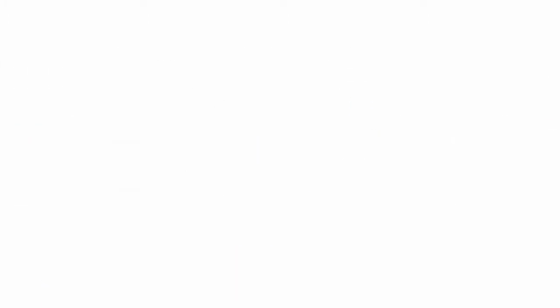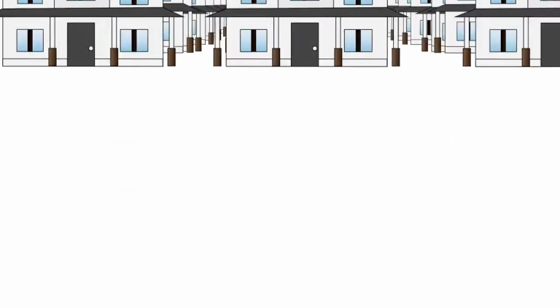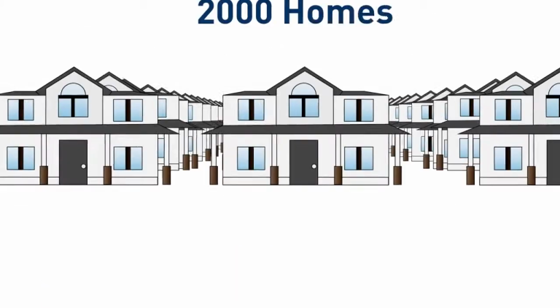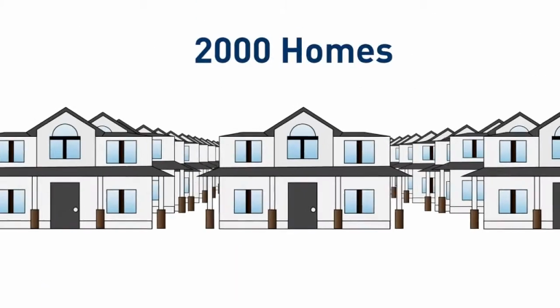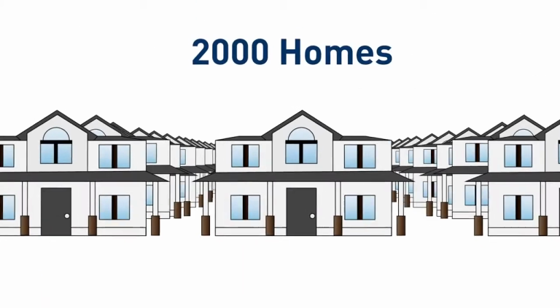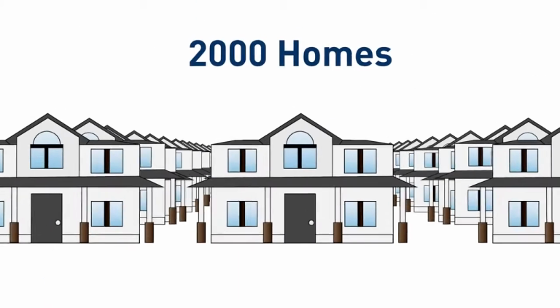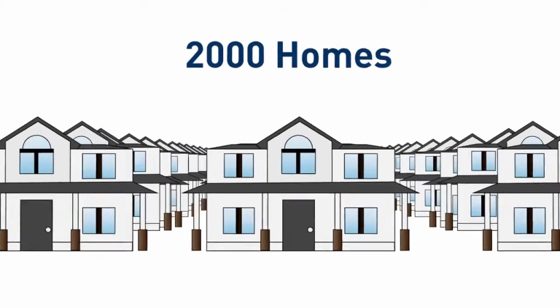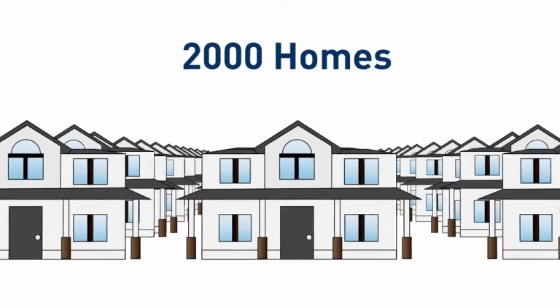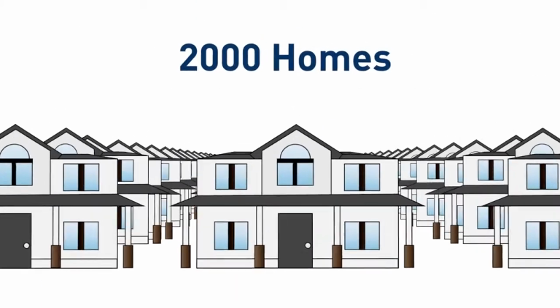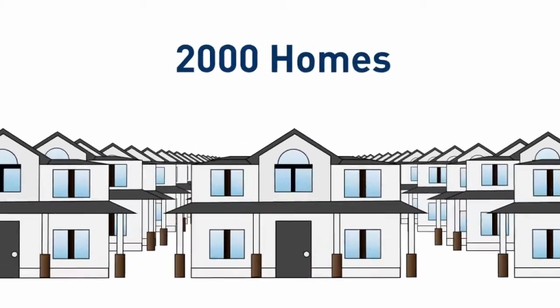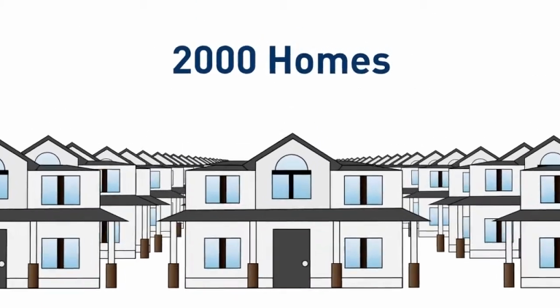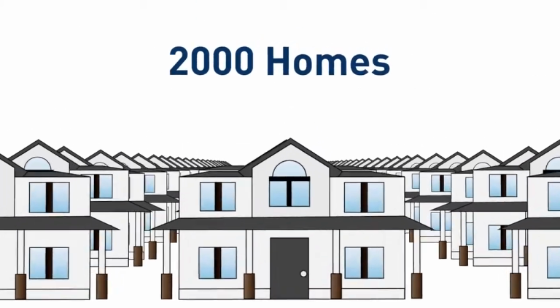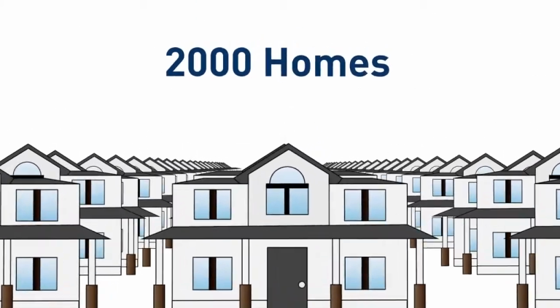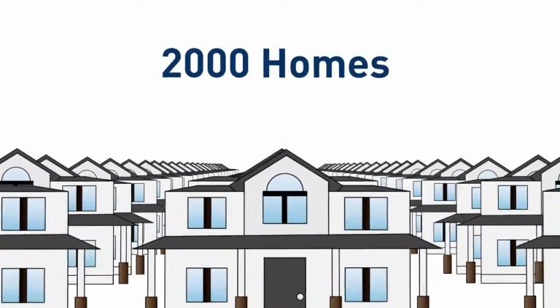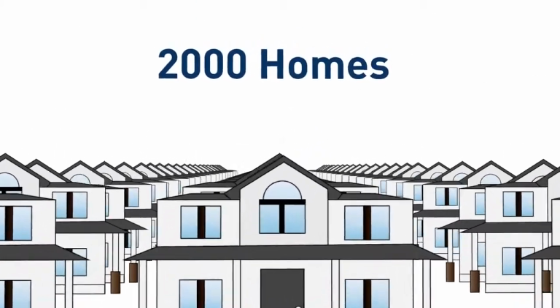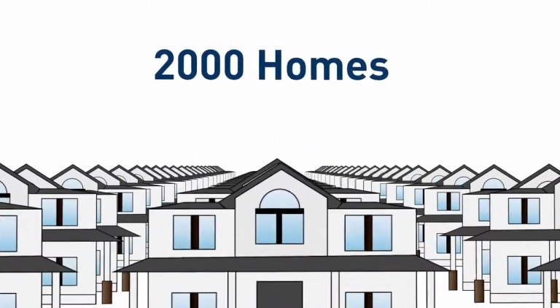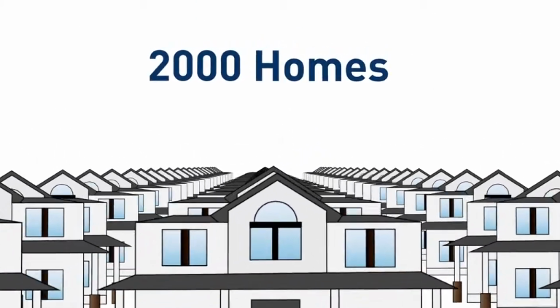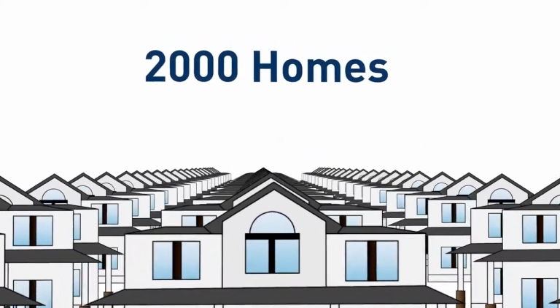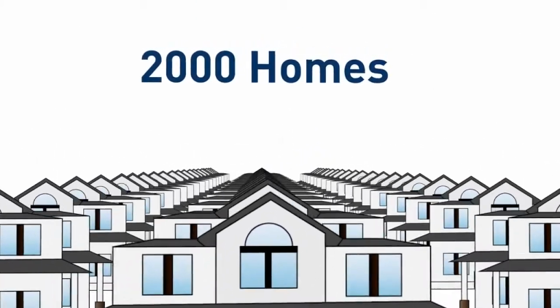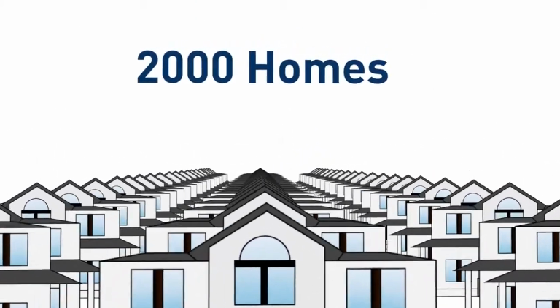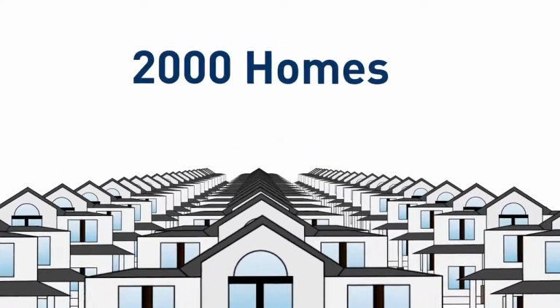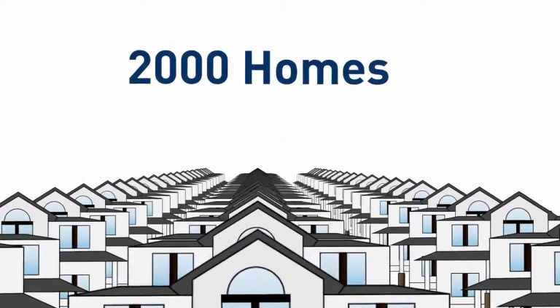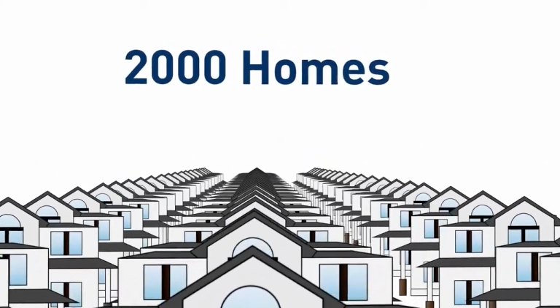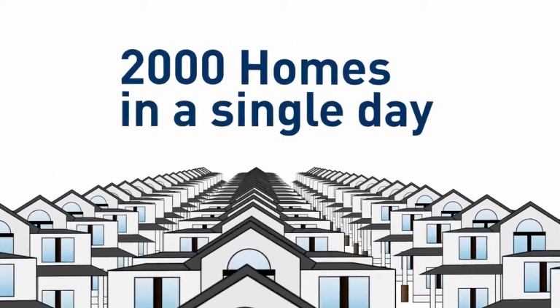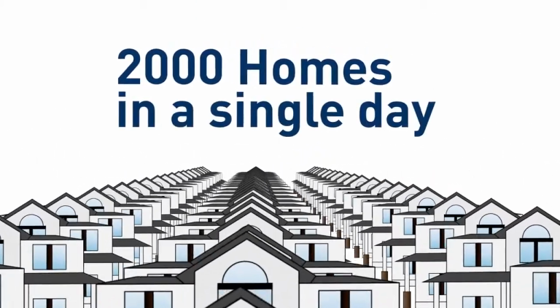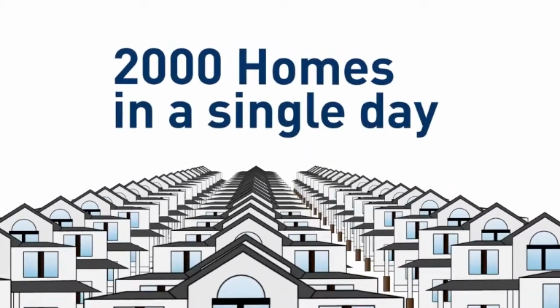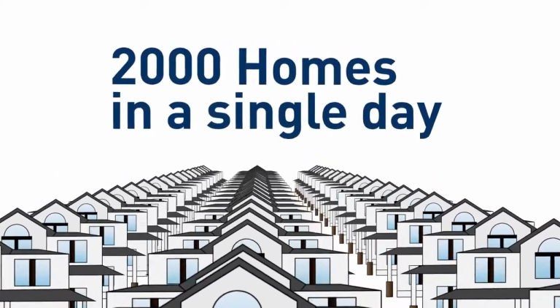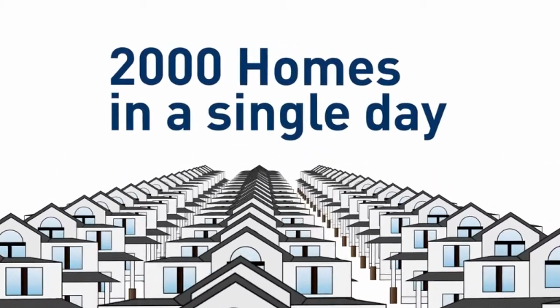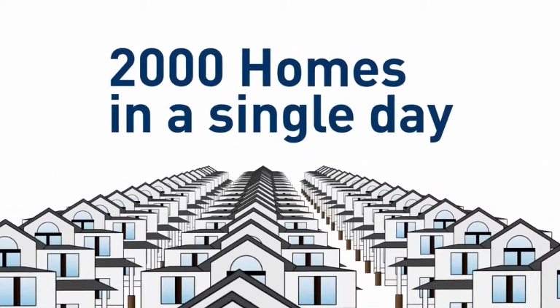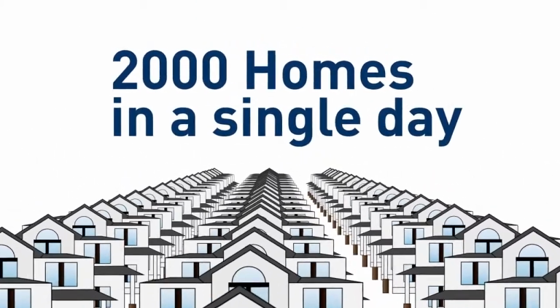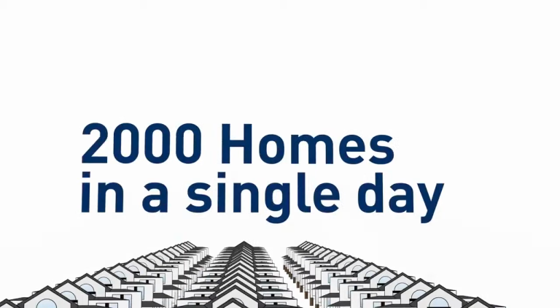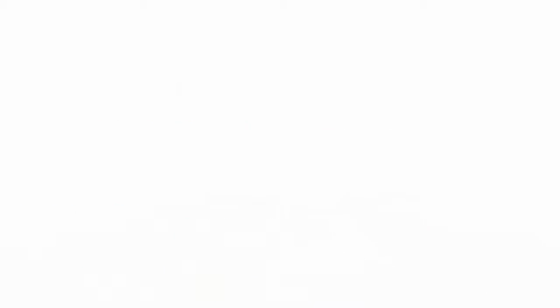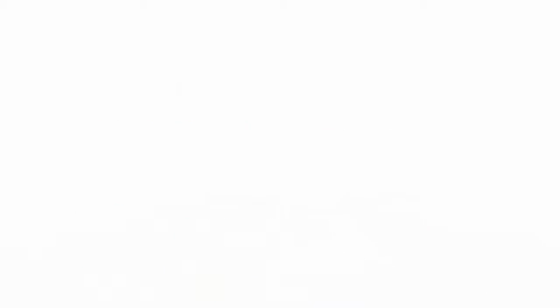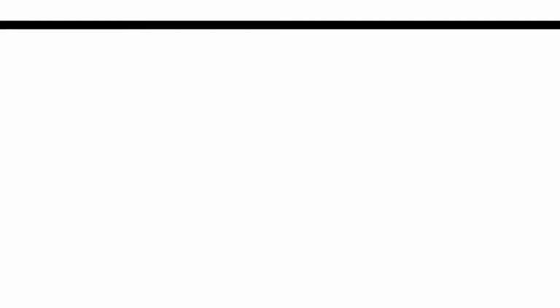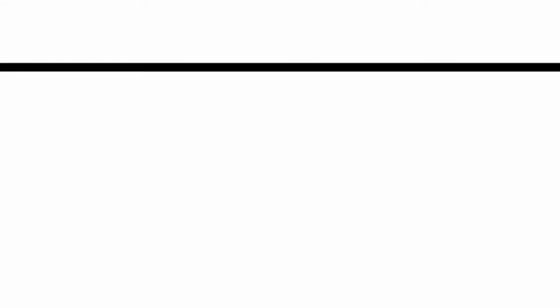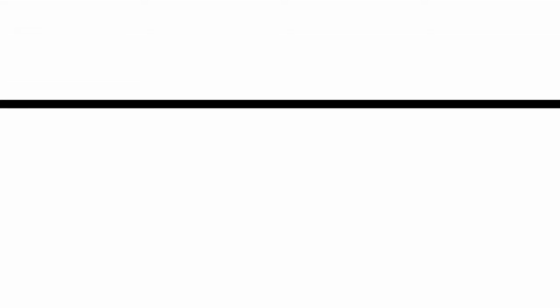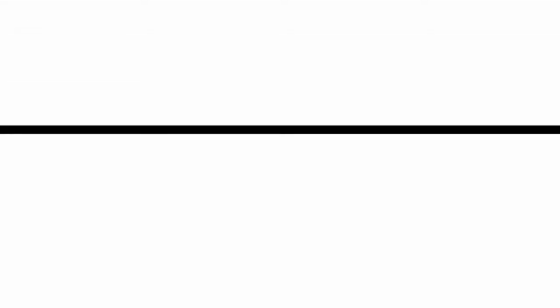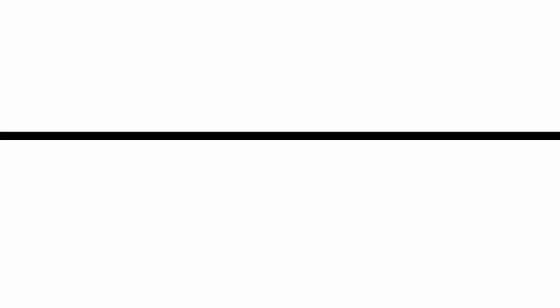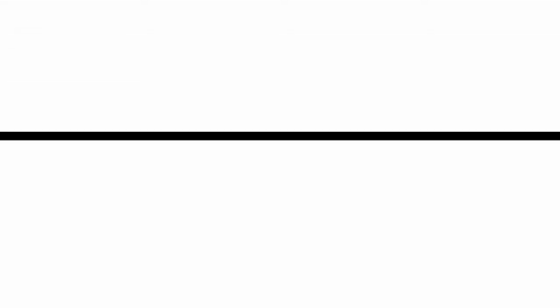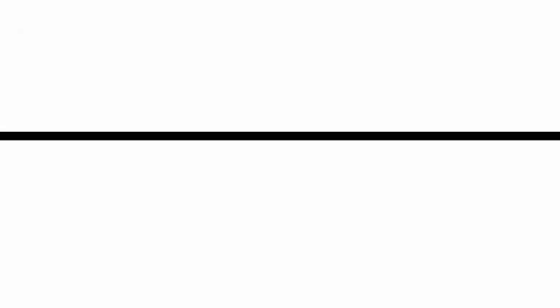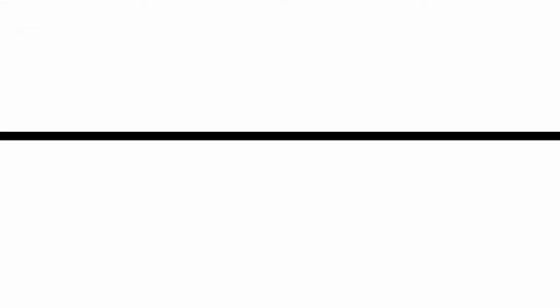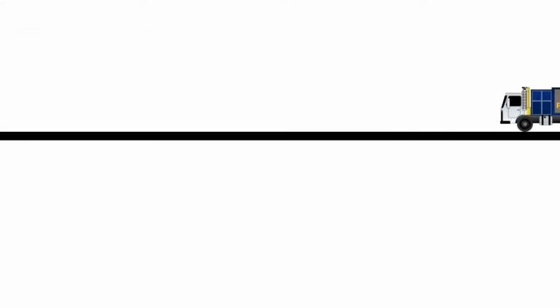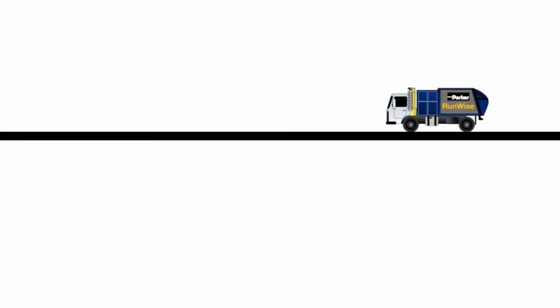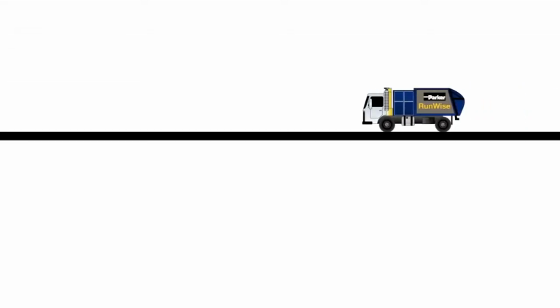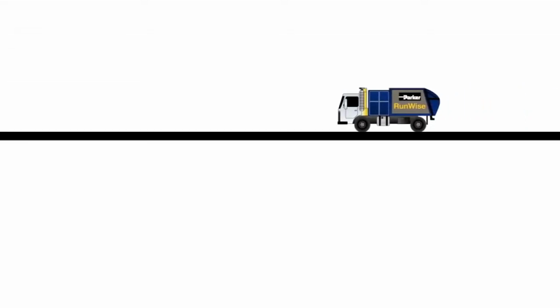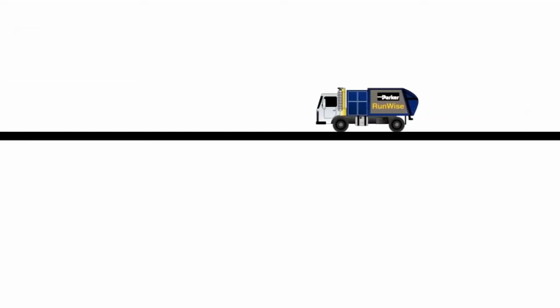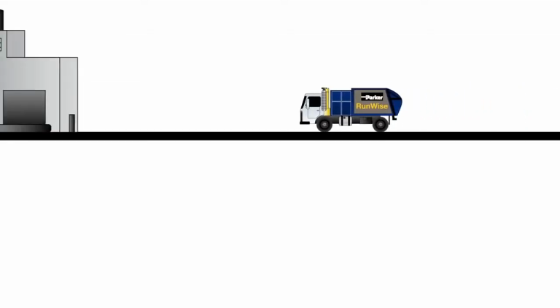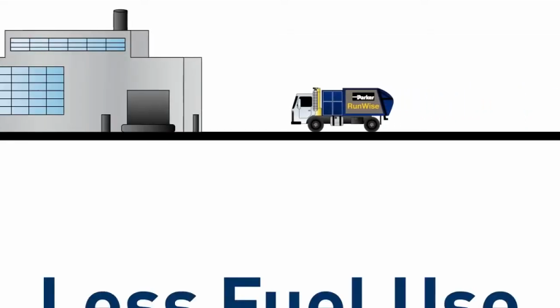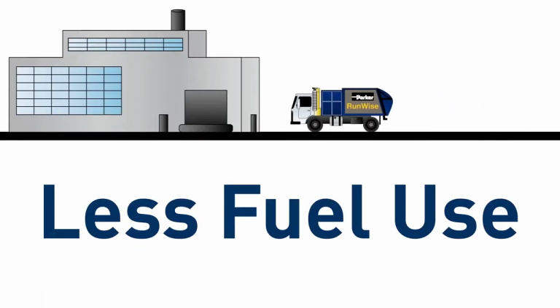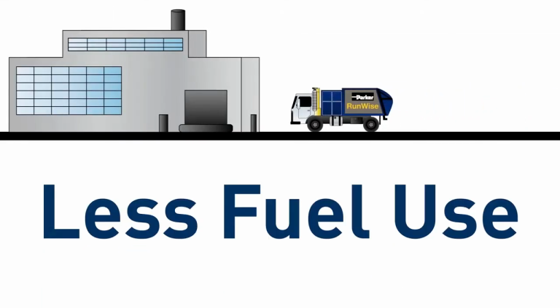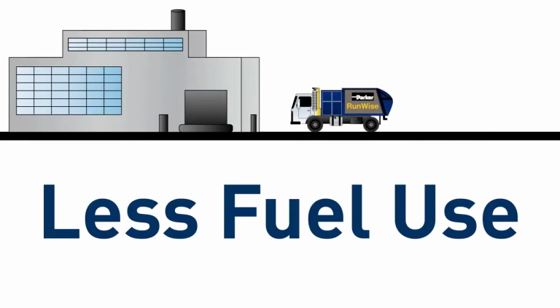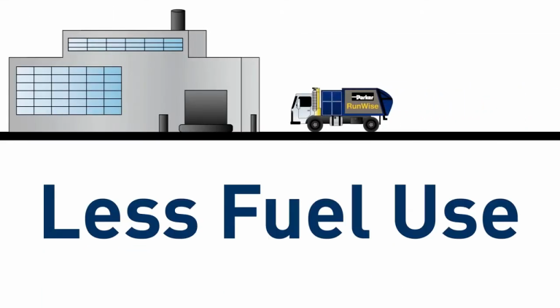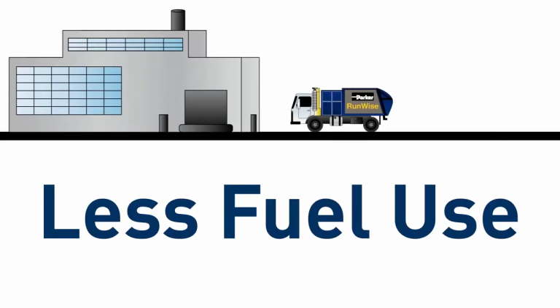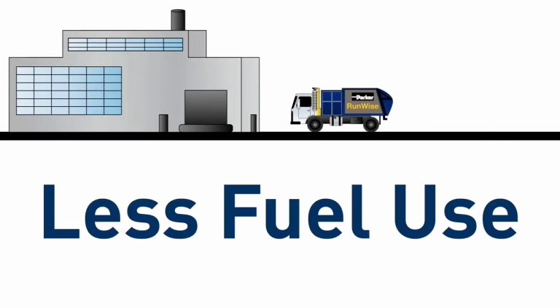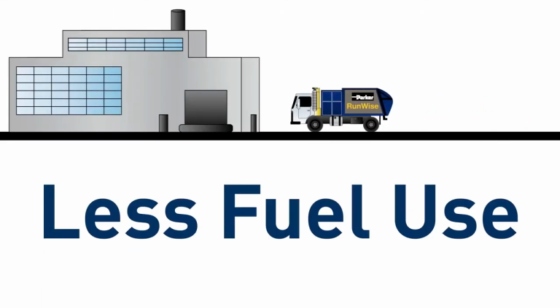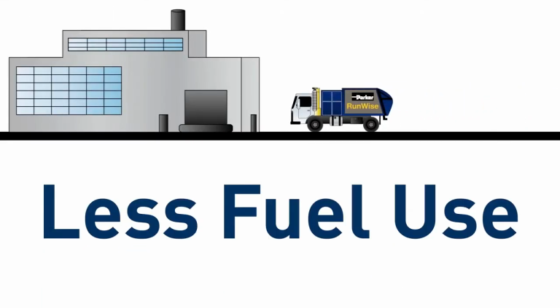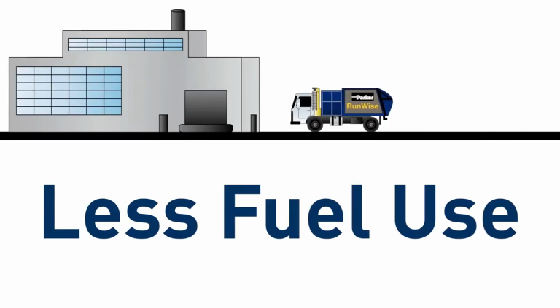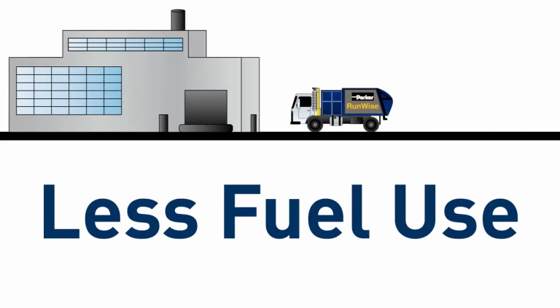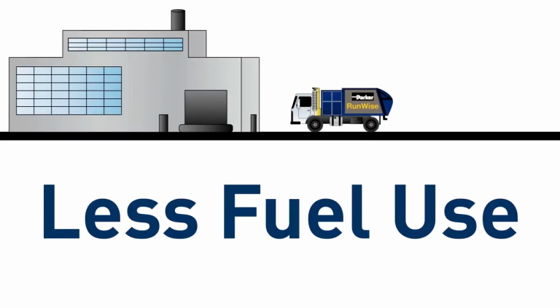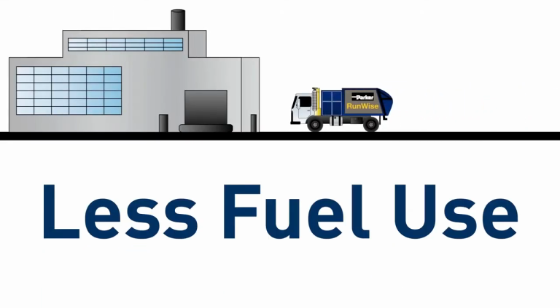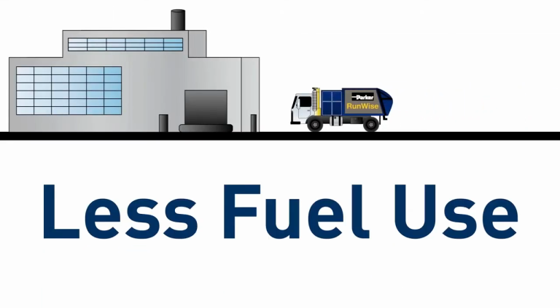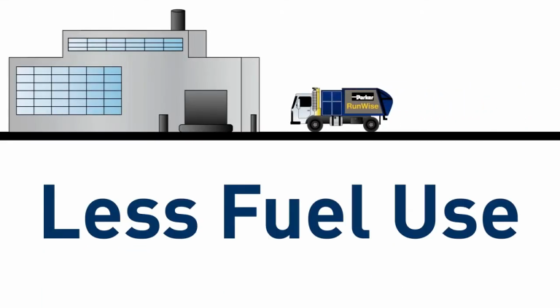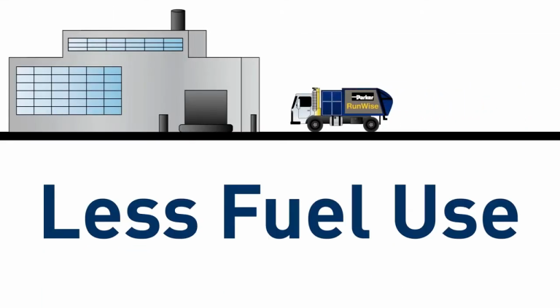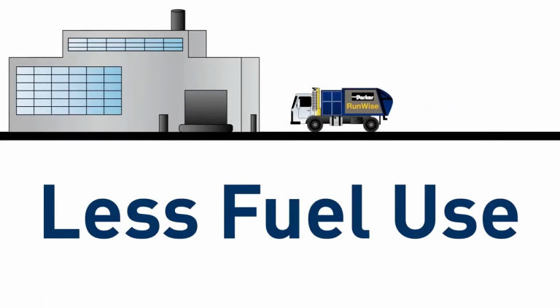Our truck can pick up waste from around 2,000 homes in a single day, and returns using the 3-gear system and less fuel than a conventional vehicle.